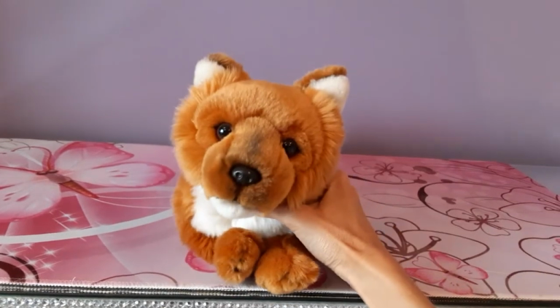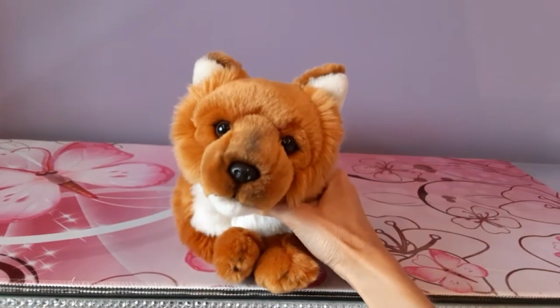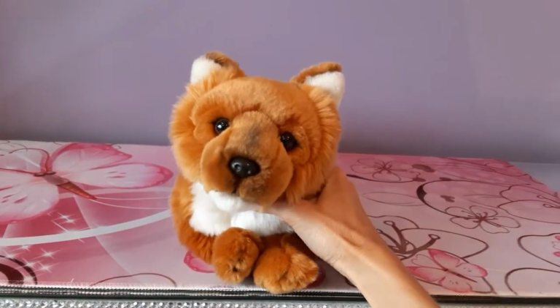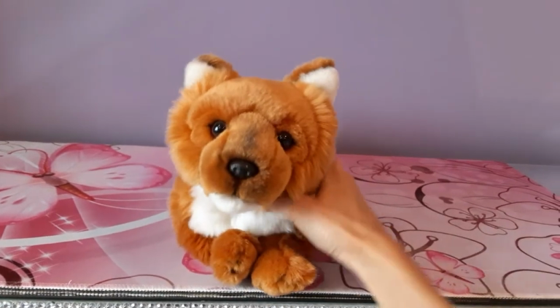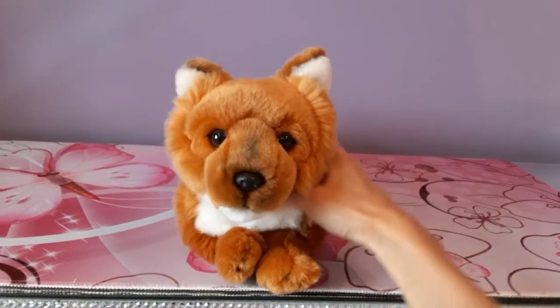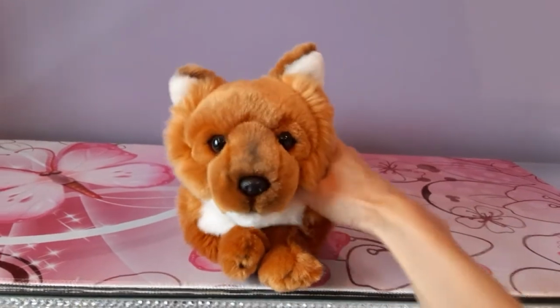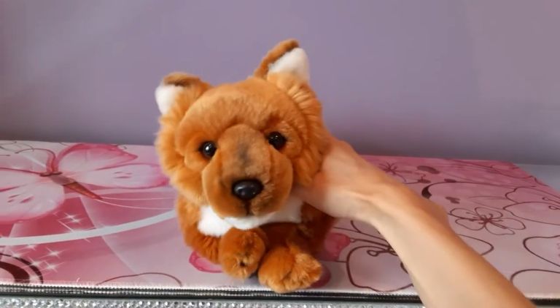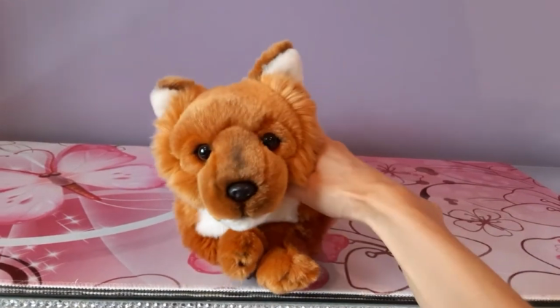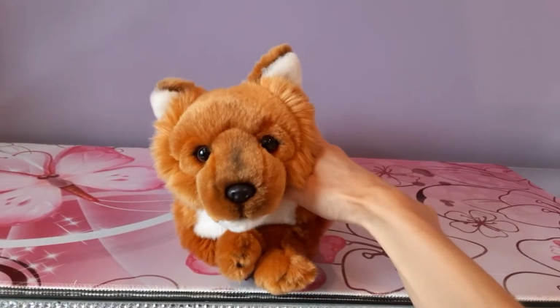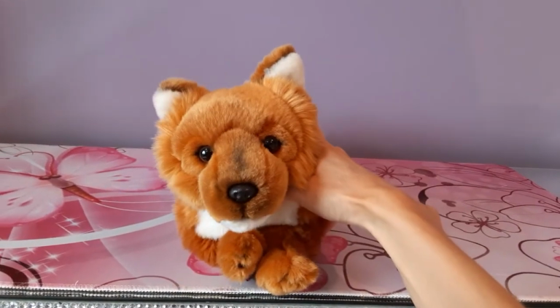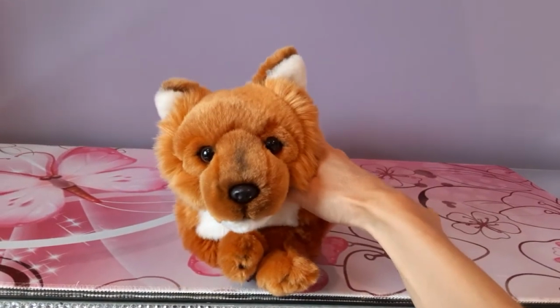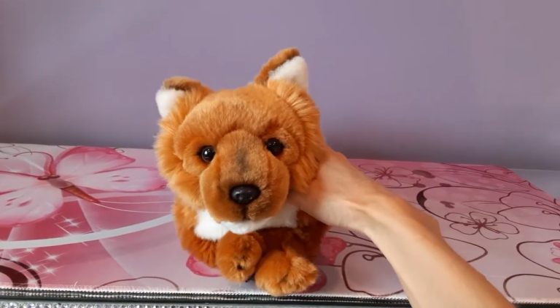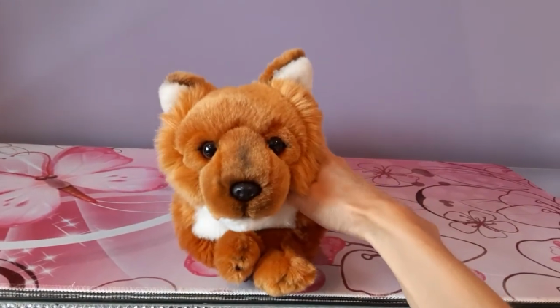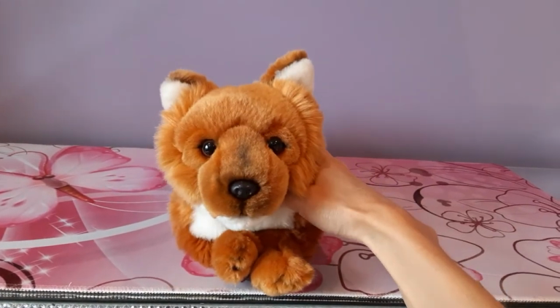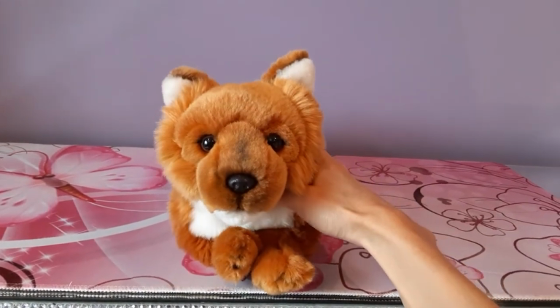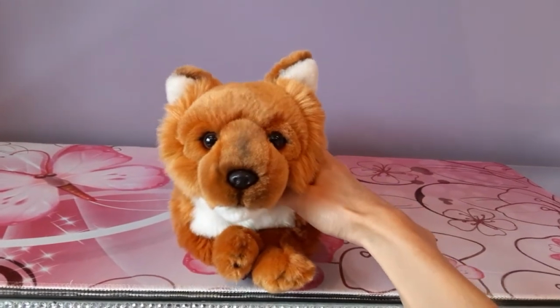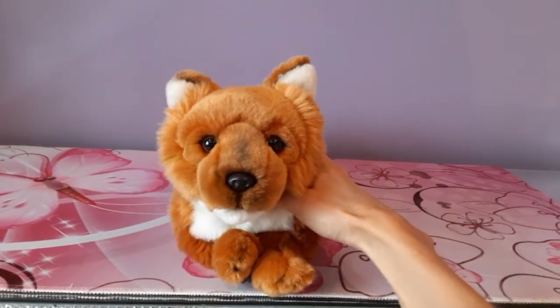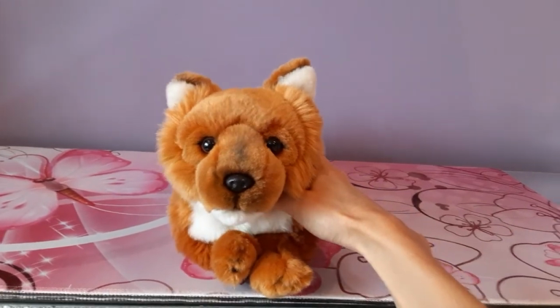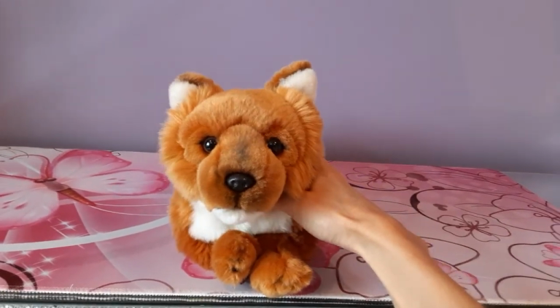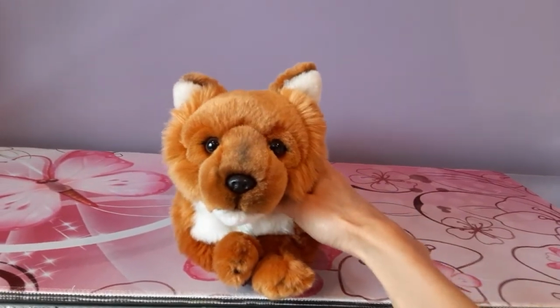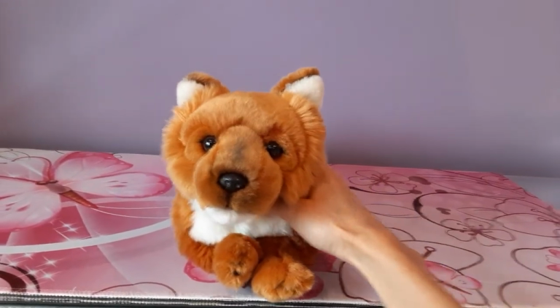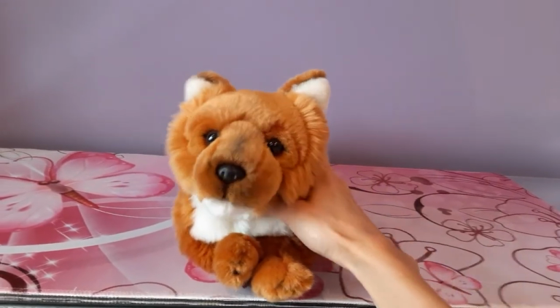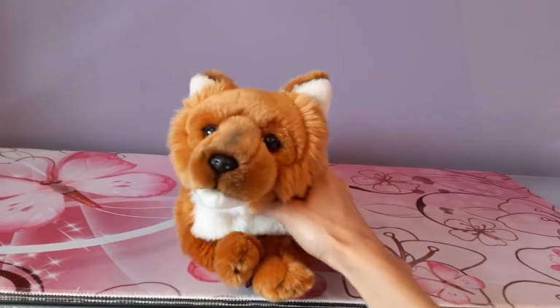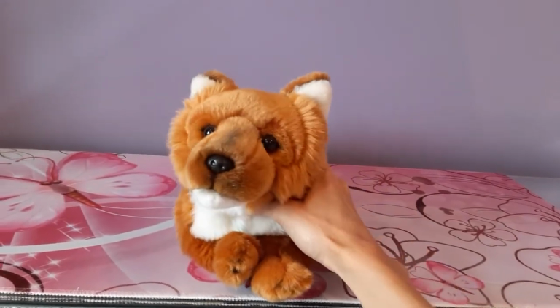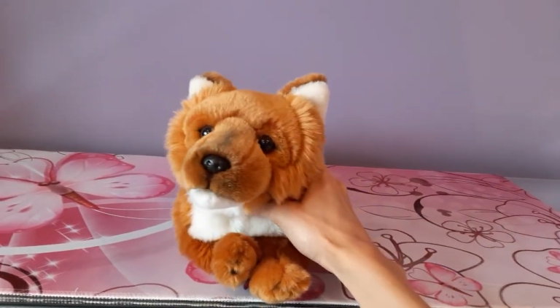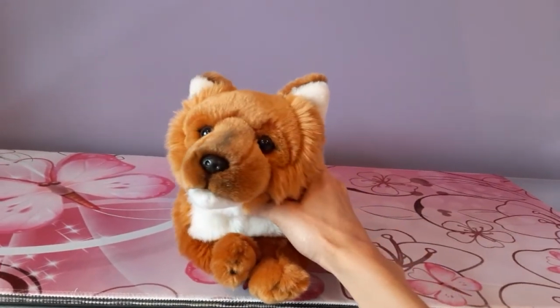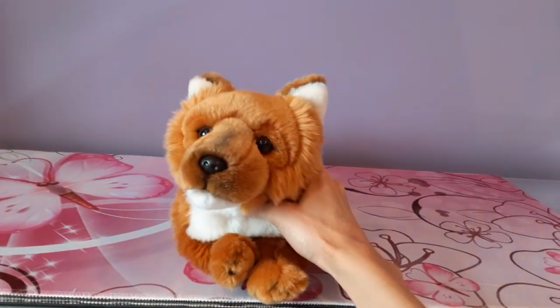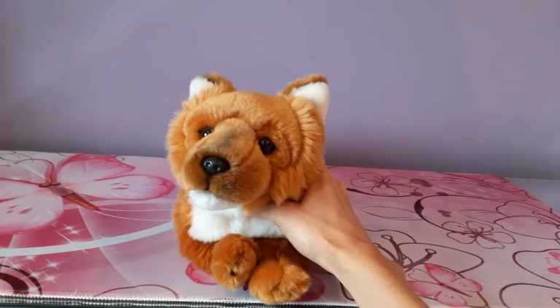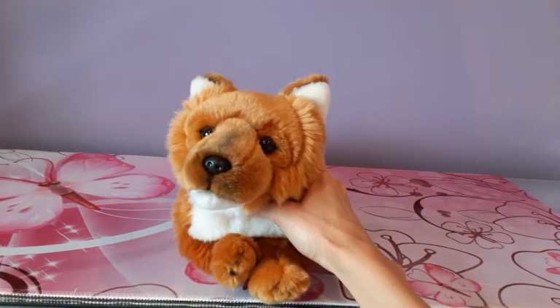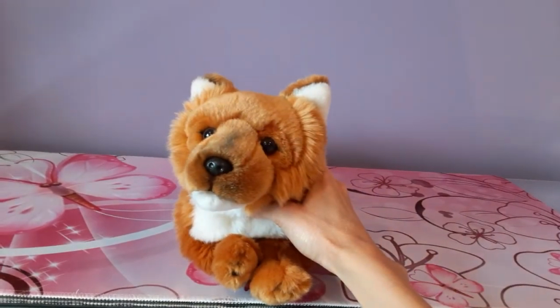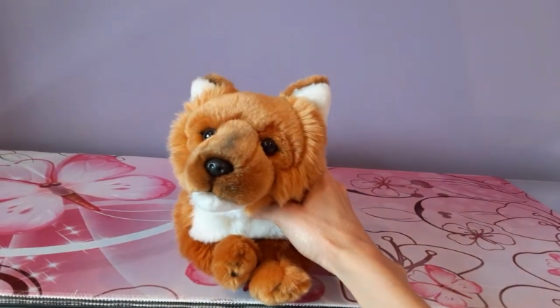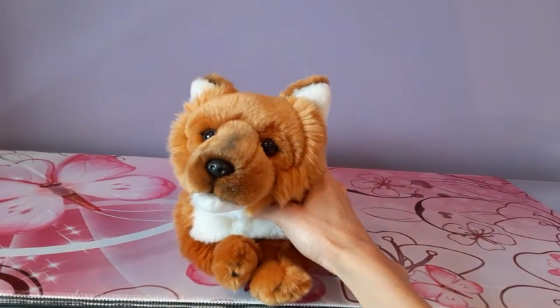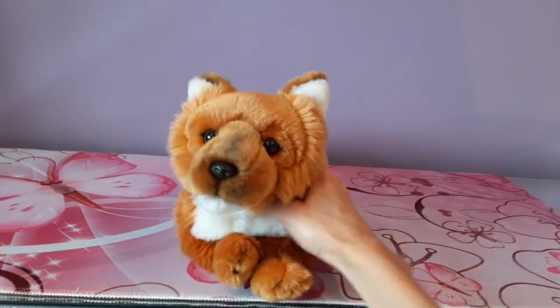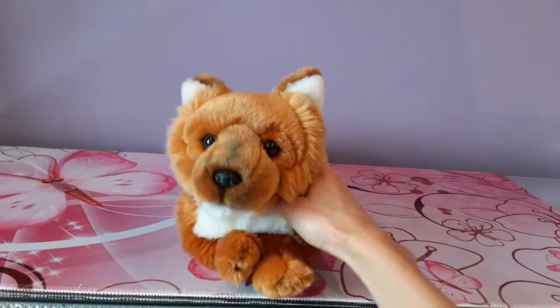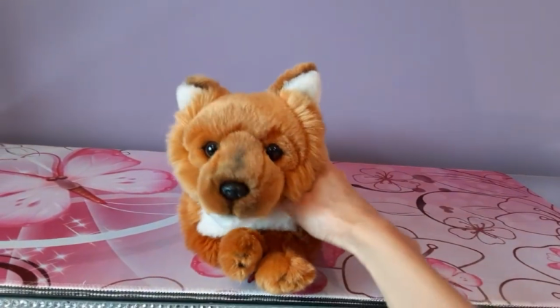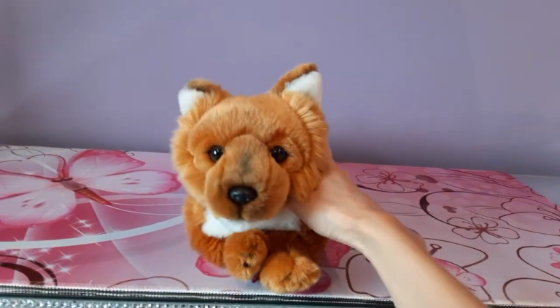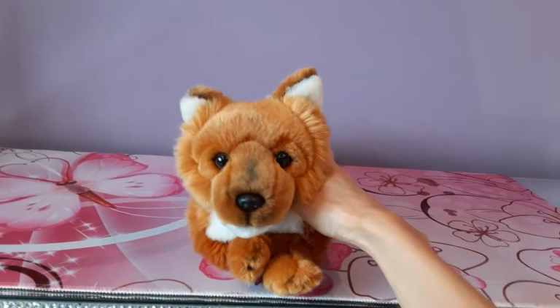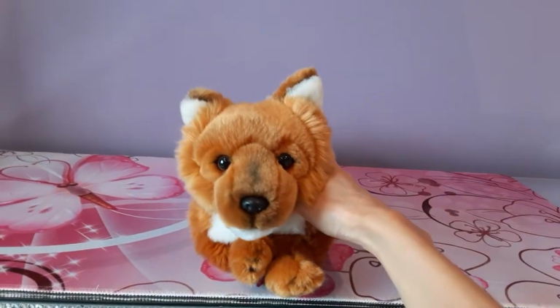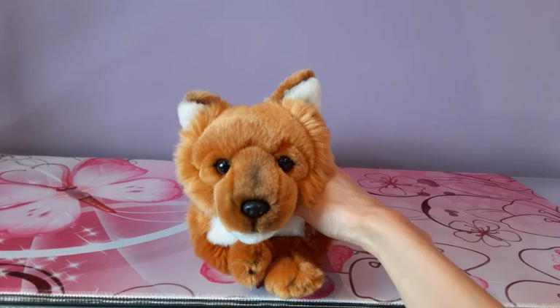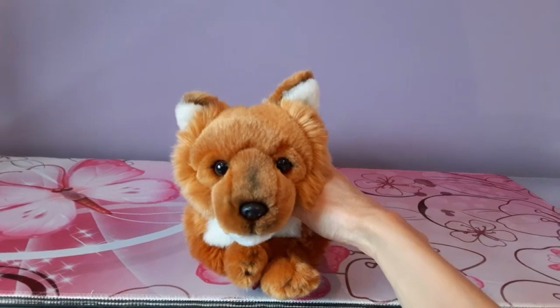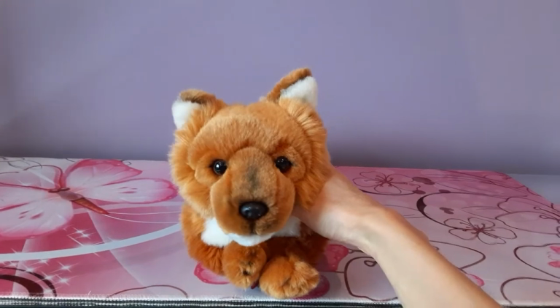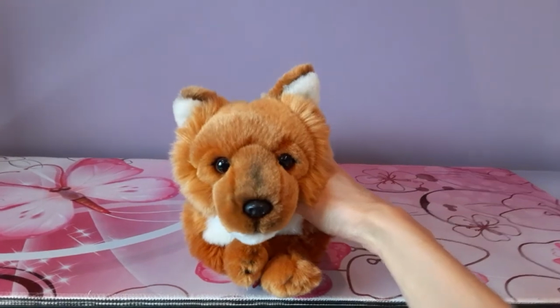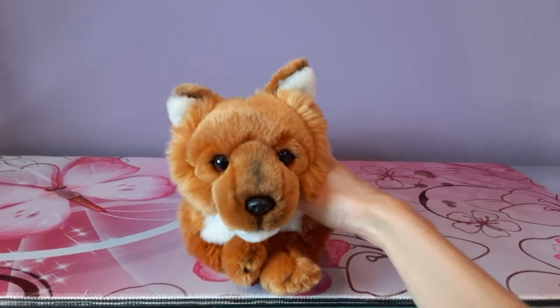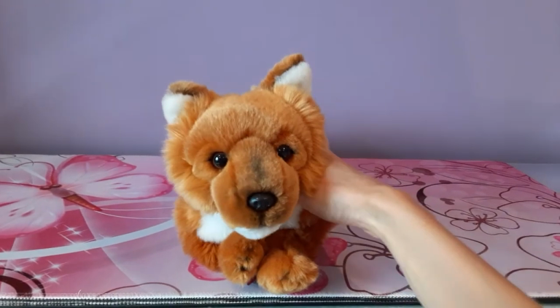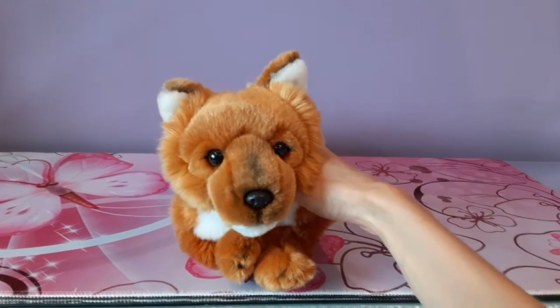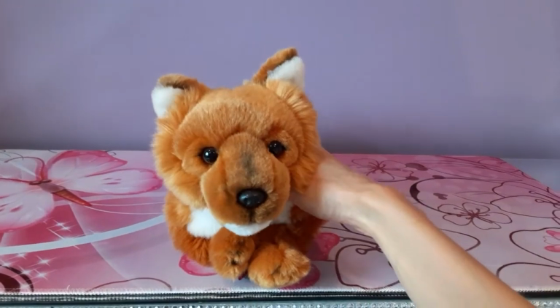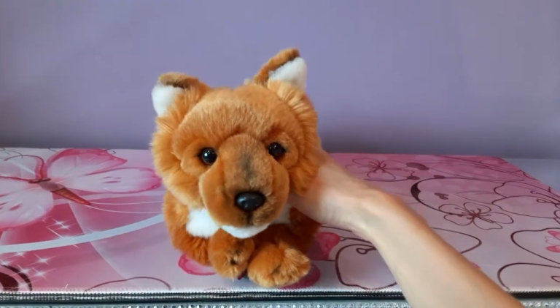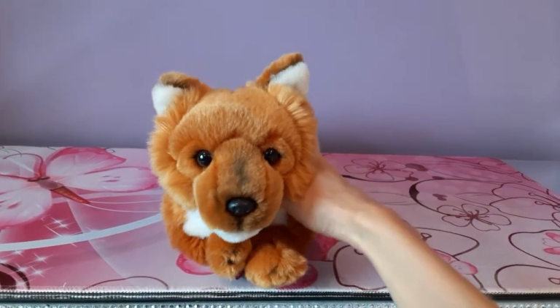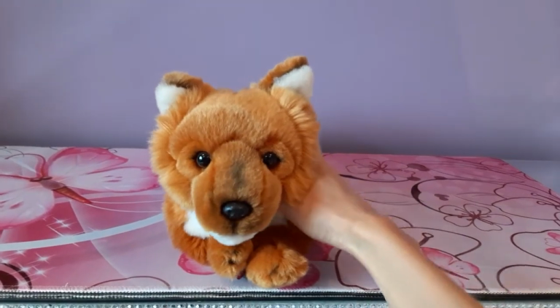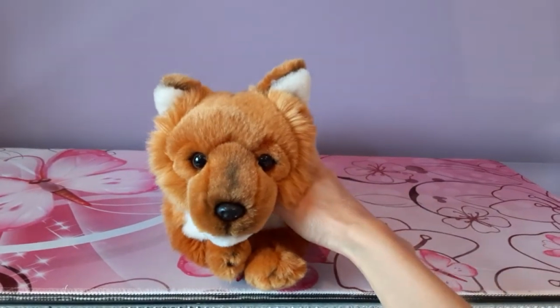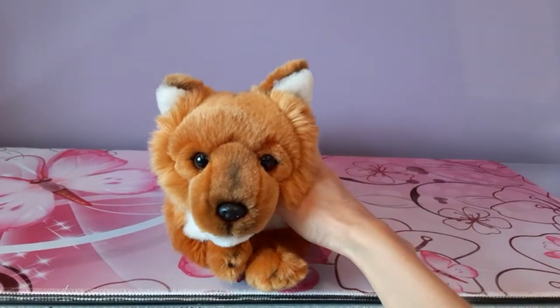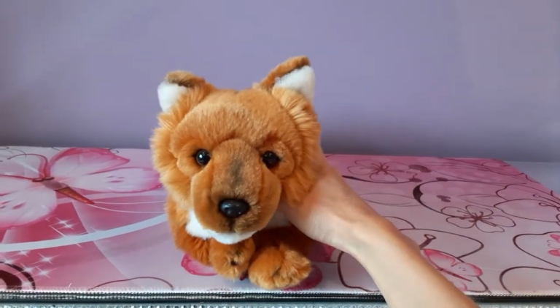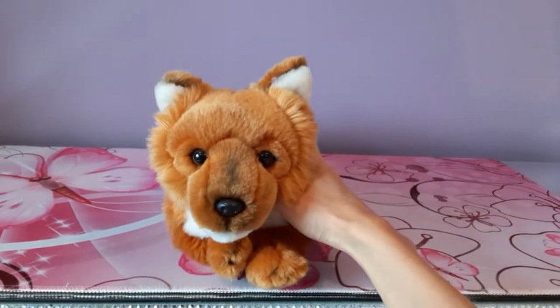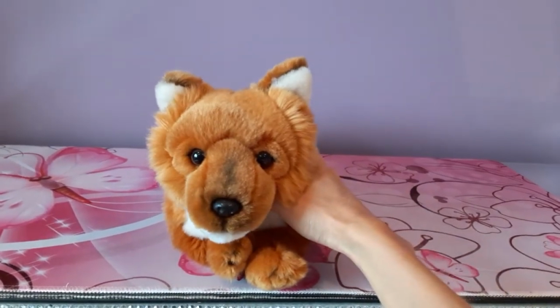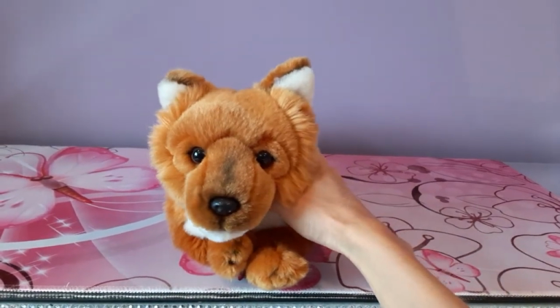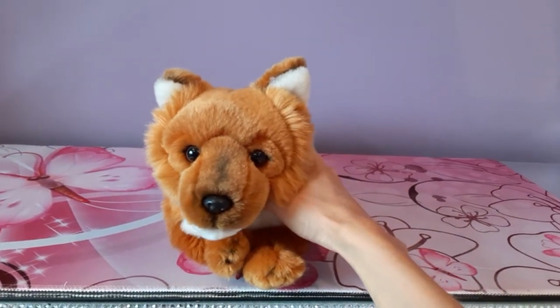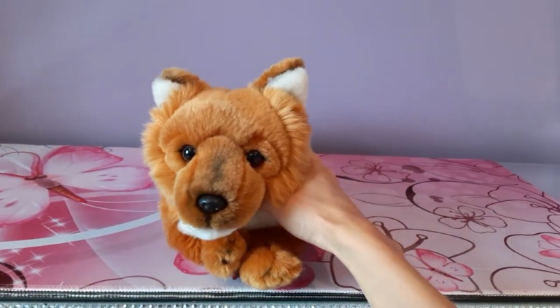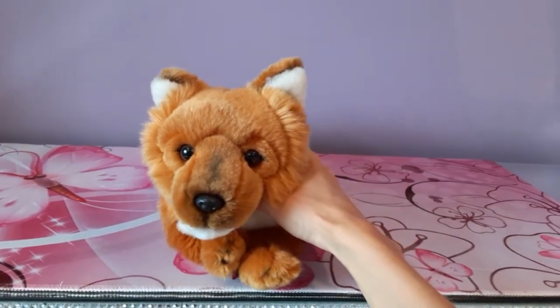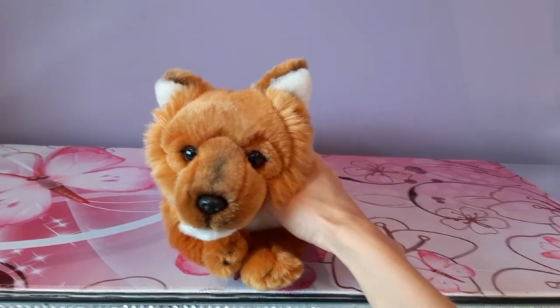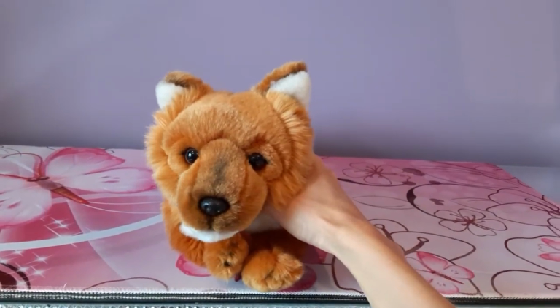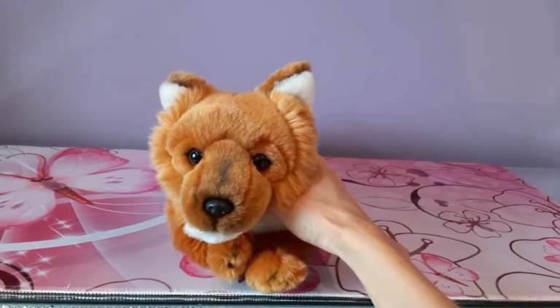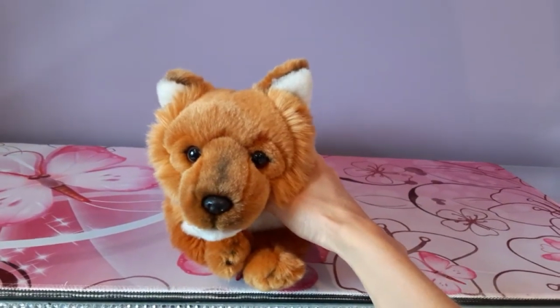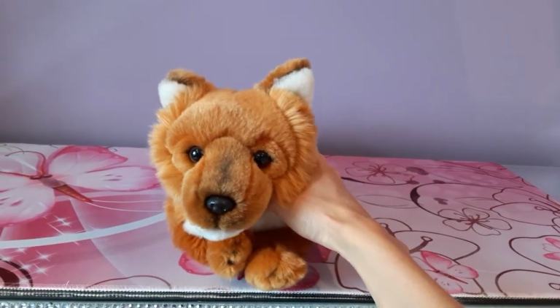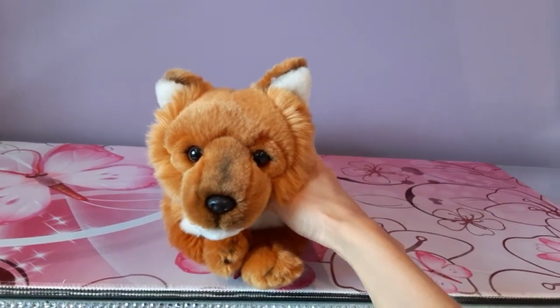Hey kittens, Silver here, and today I'm going to be reviewing the Save Our Space, or SOS, Dole plush.